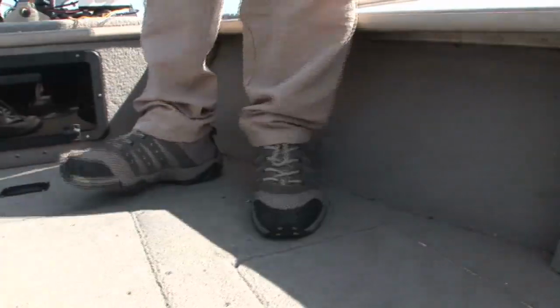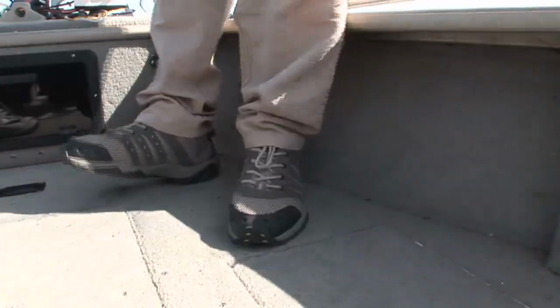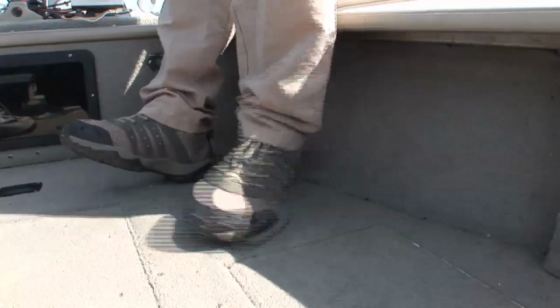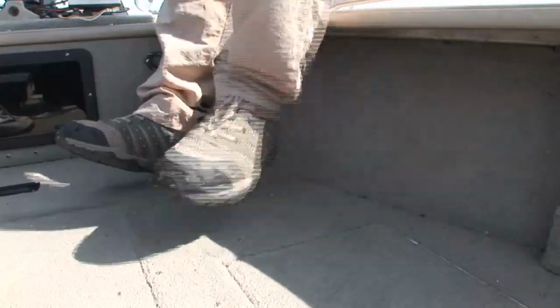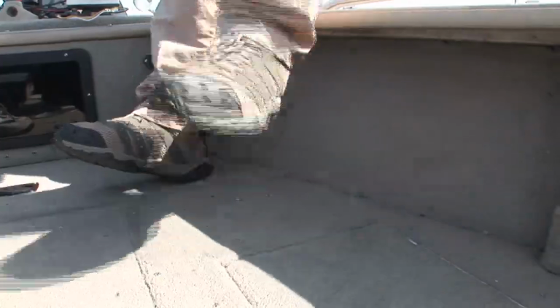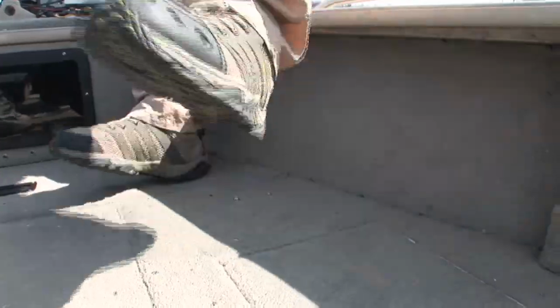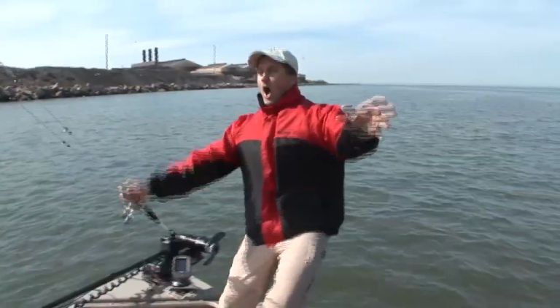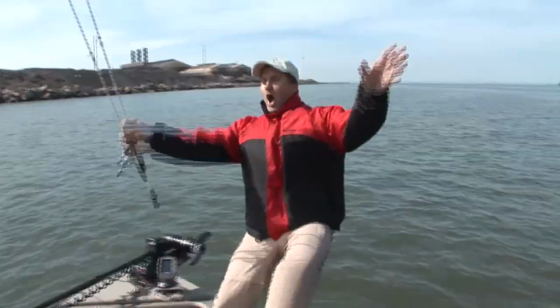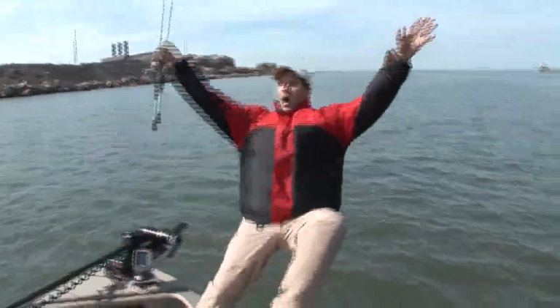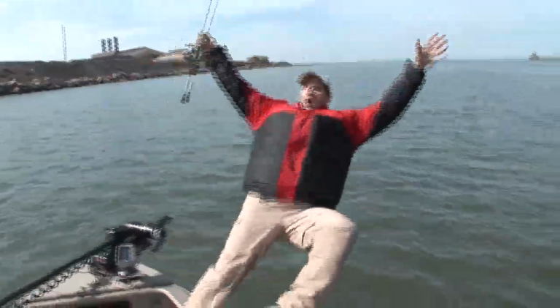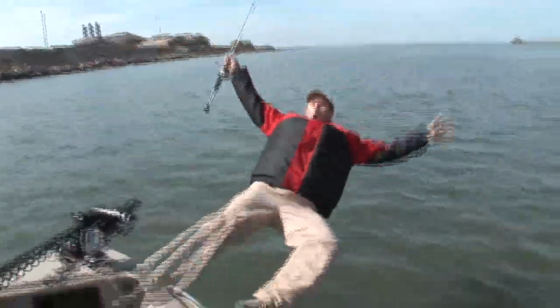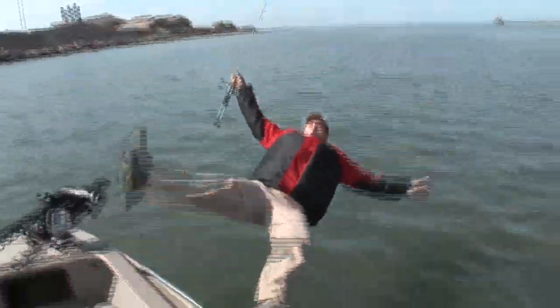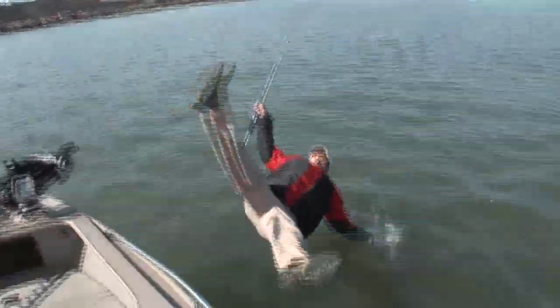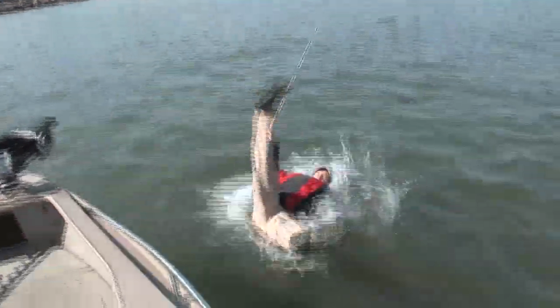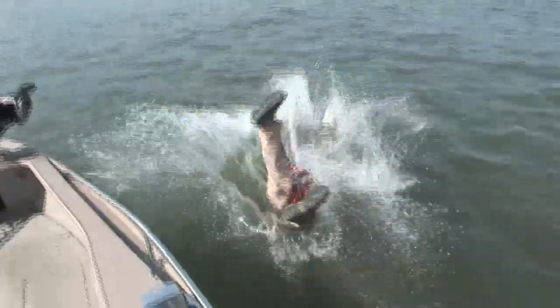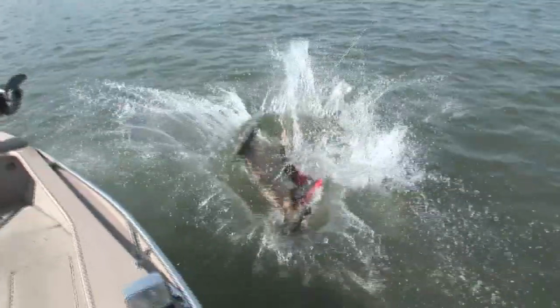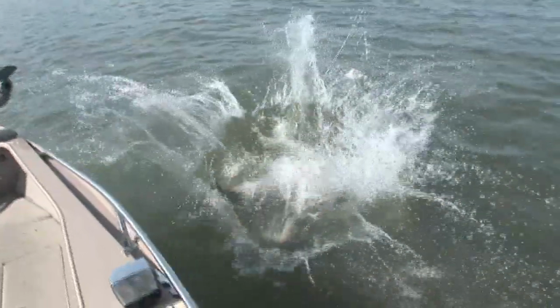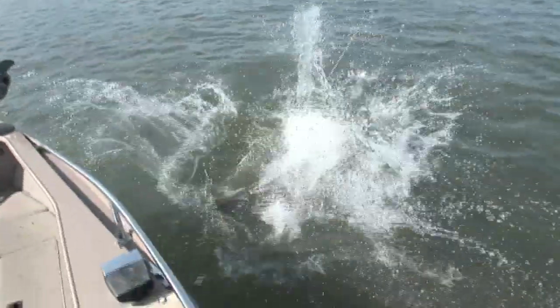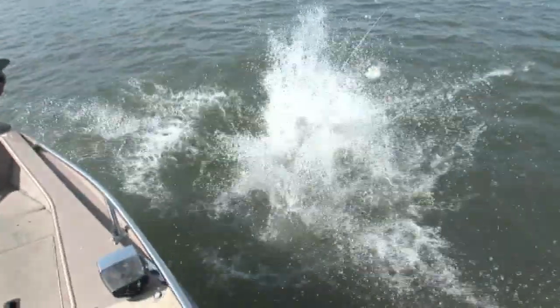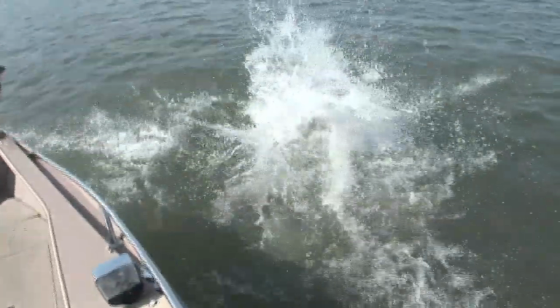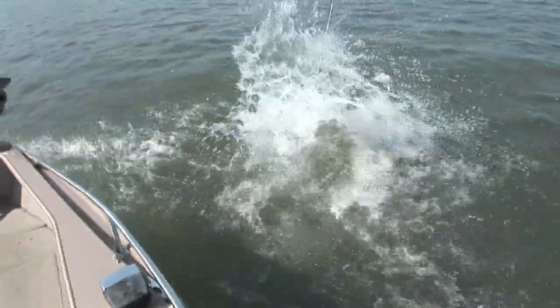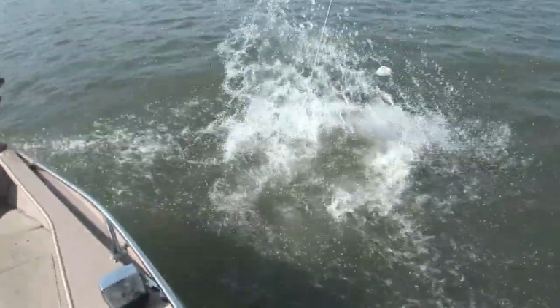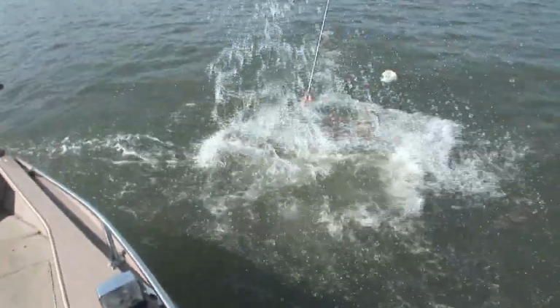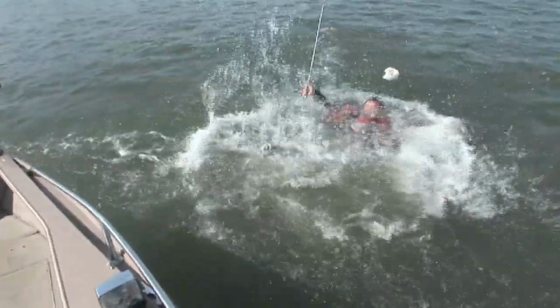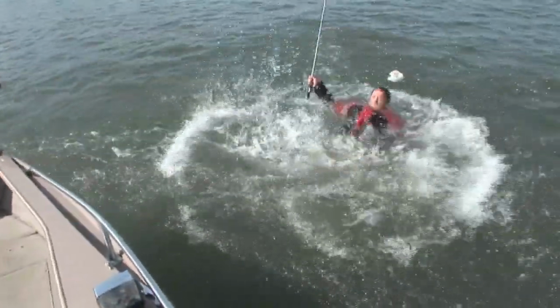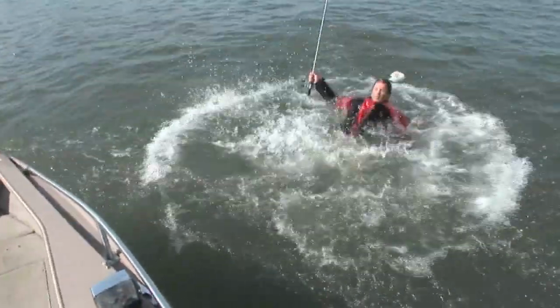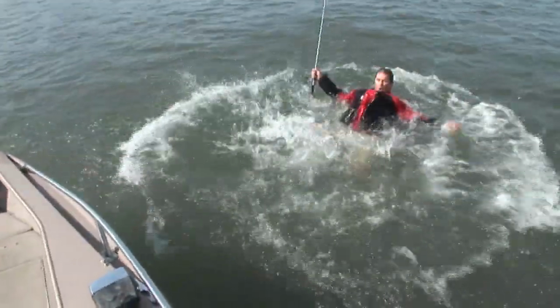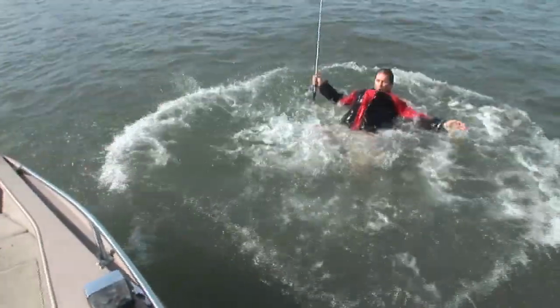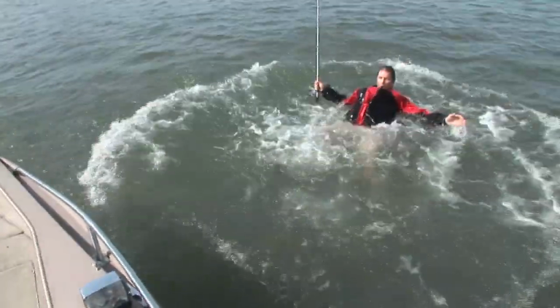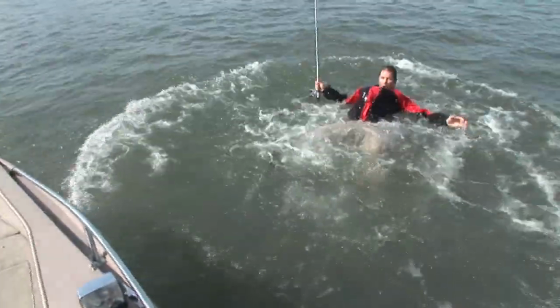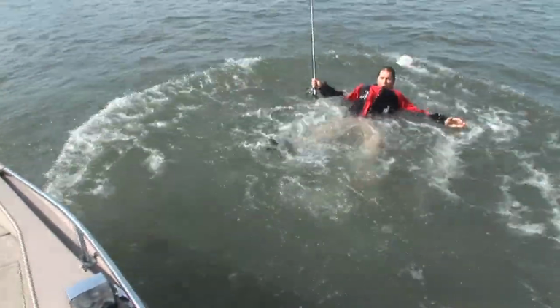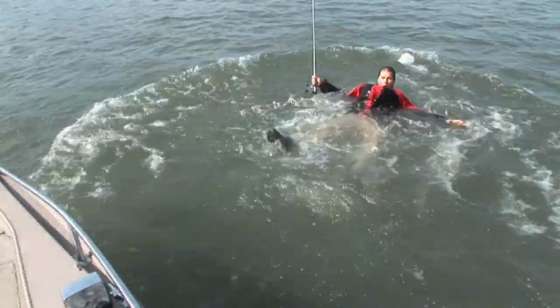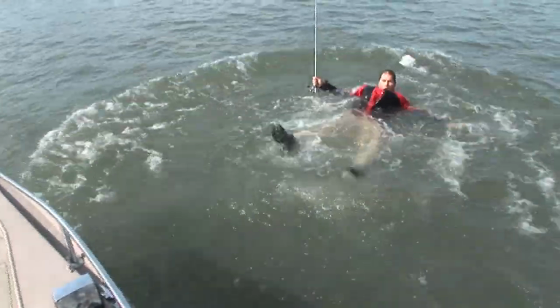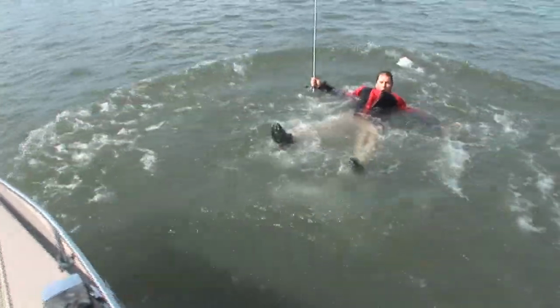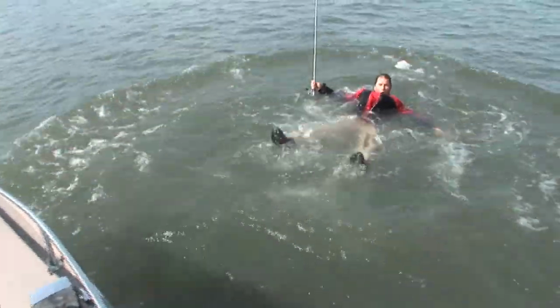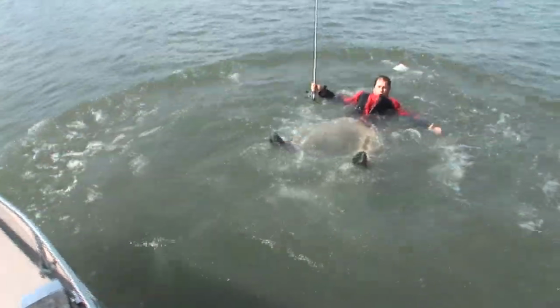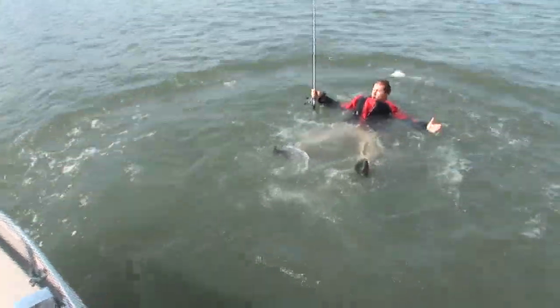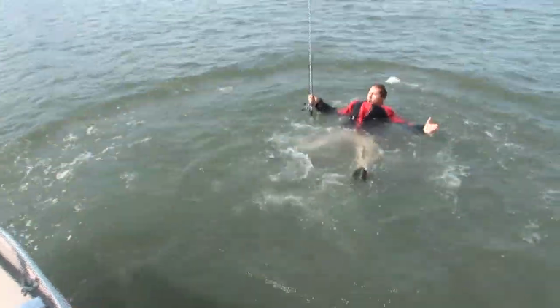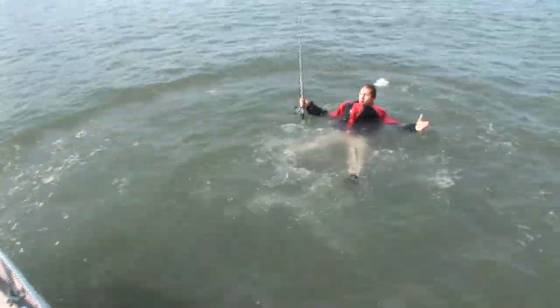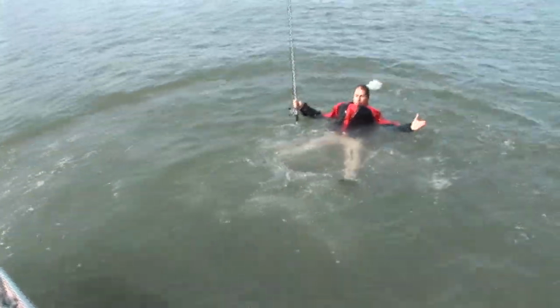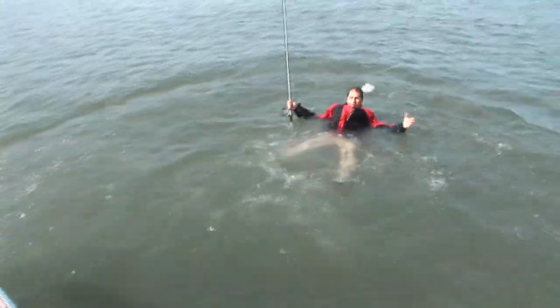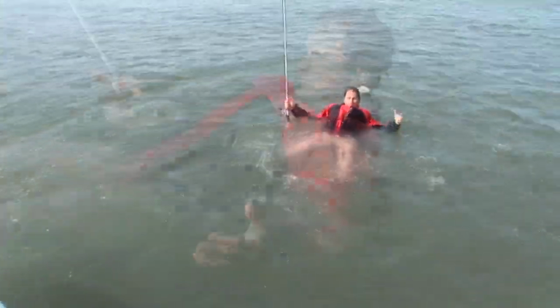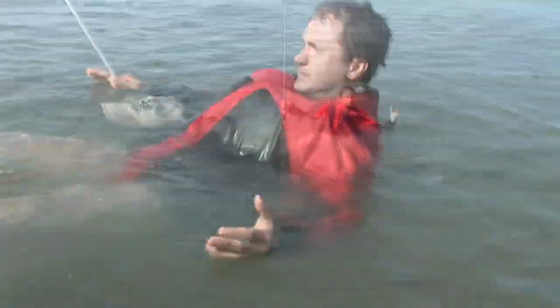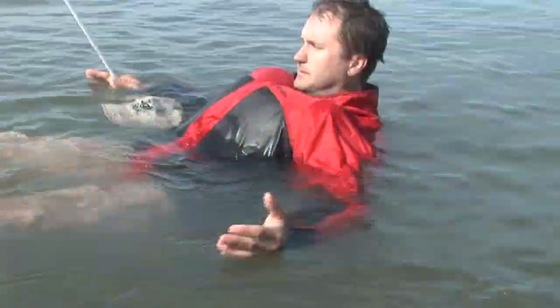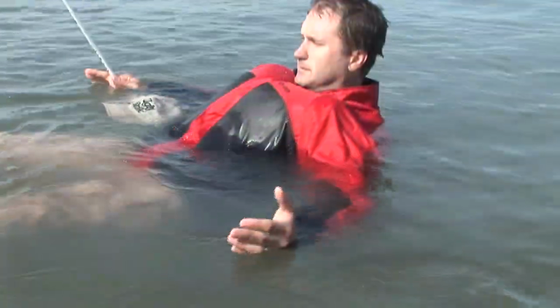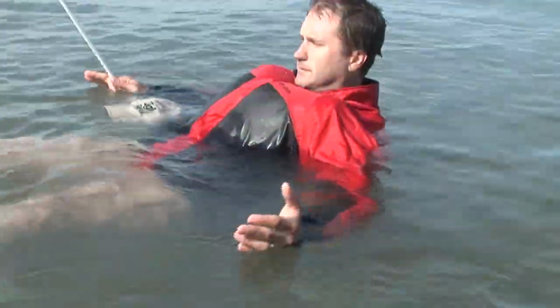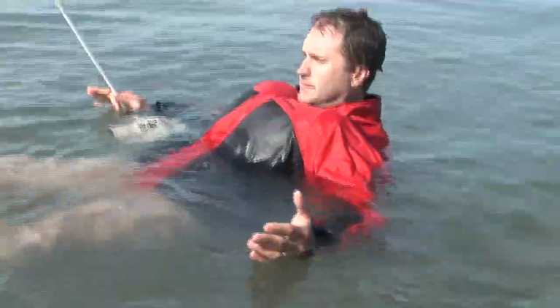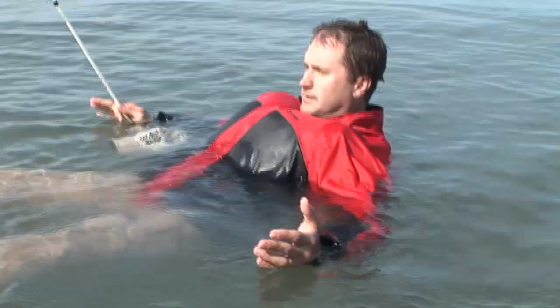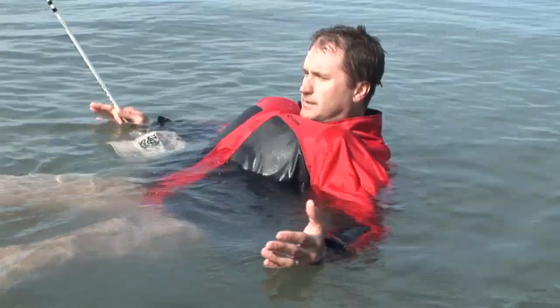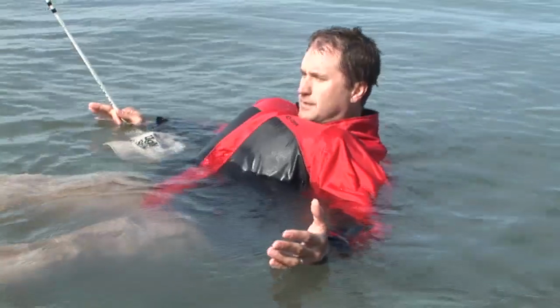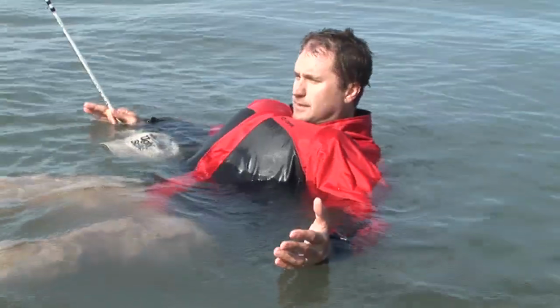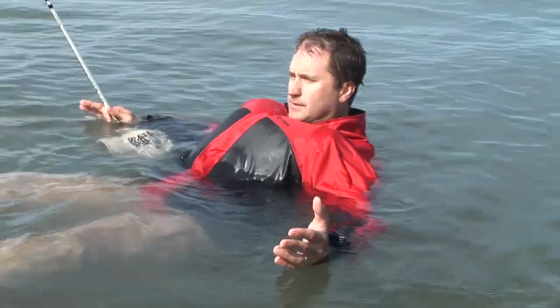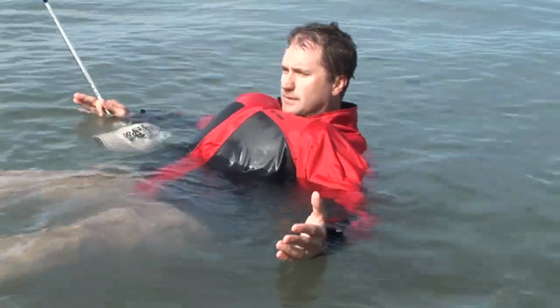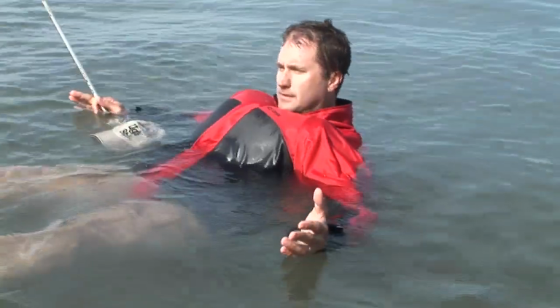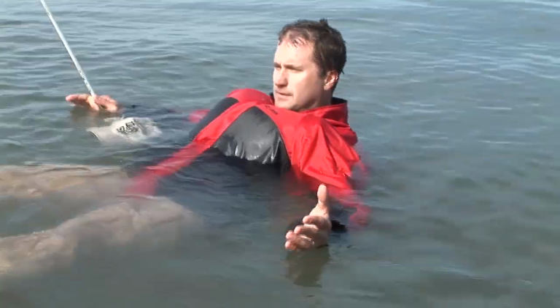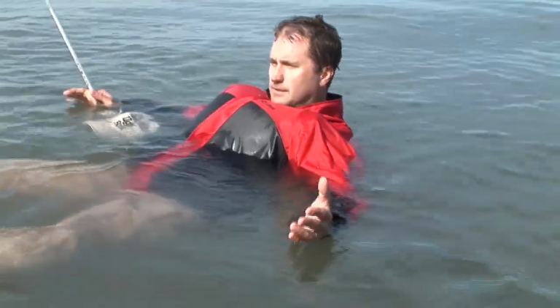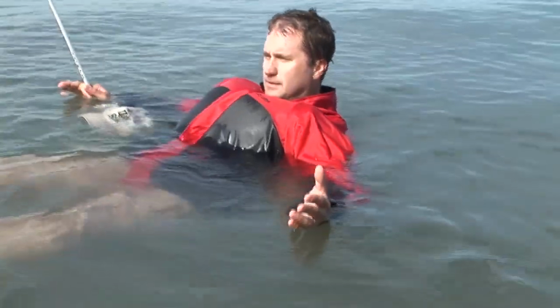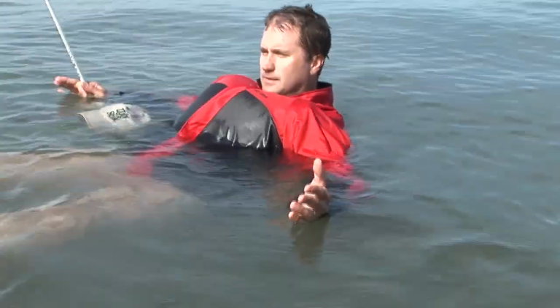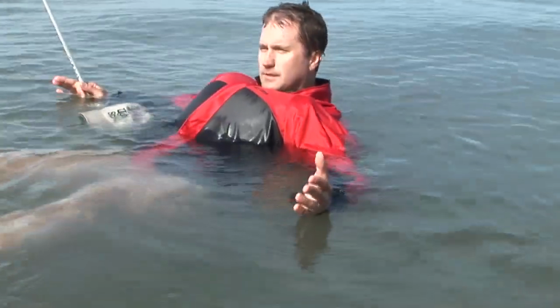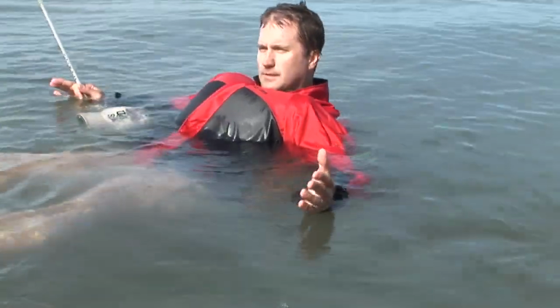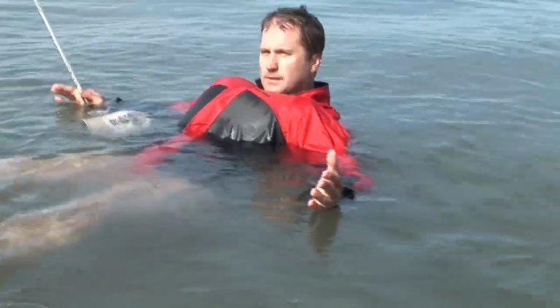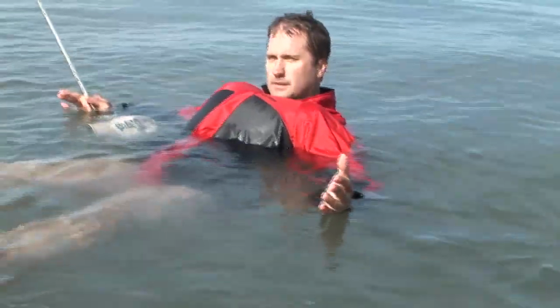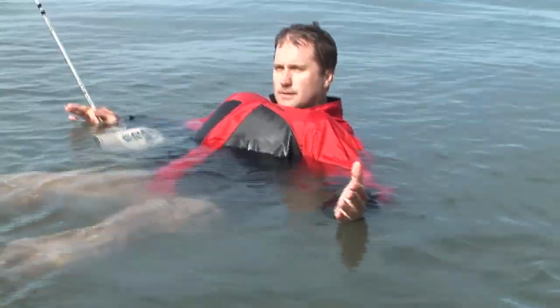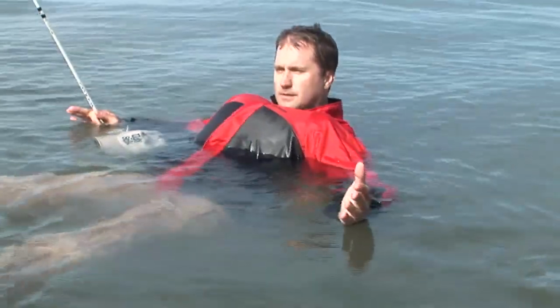Whoa! Accidents can happen anytime. Cold water can be deadly.